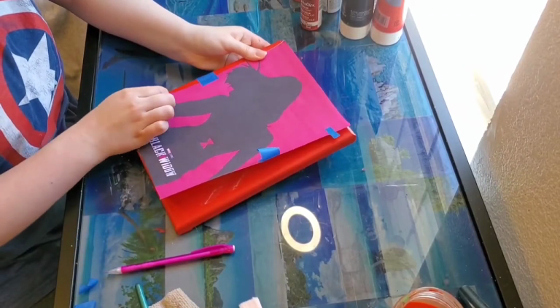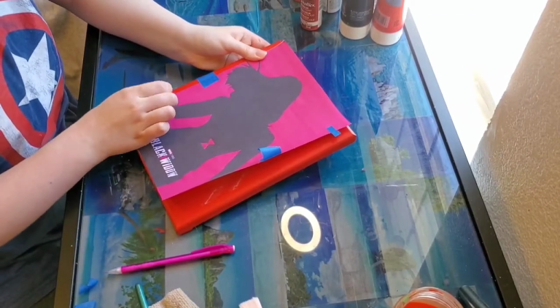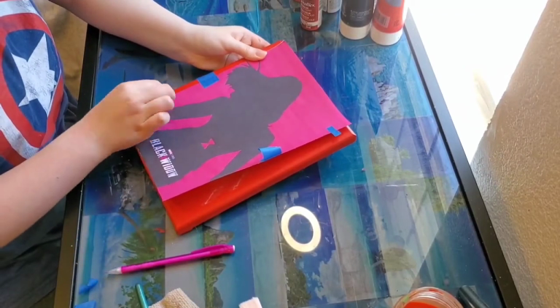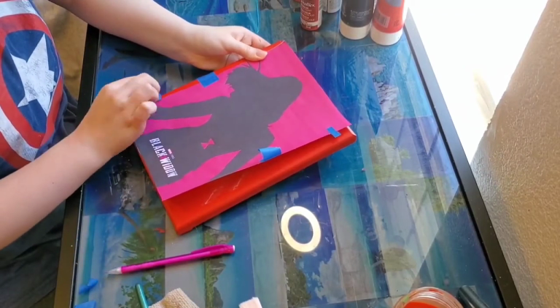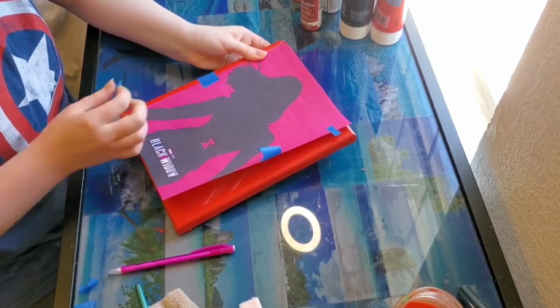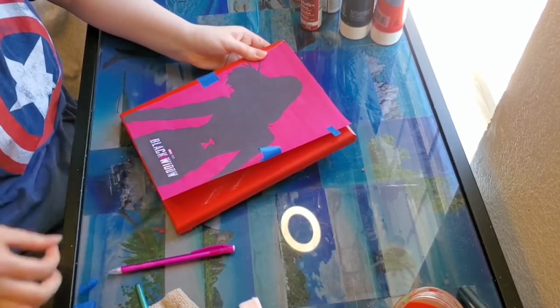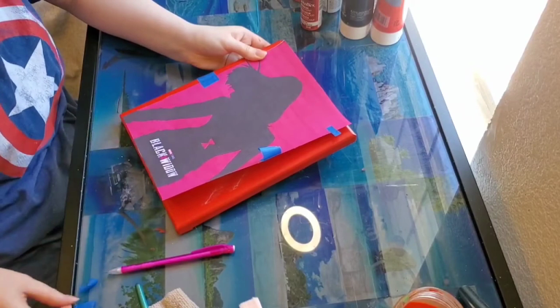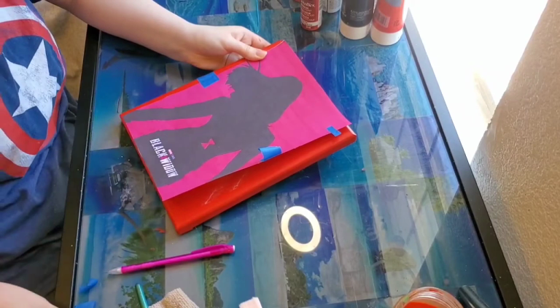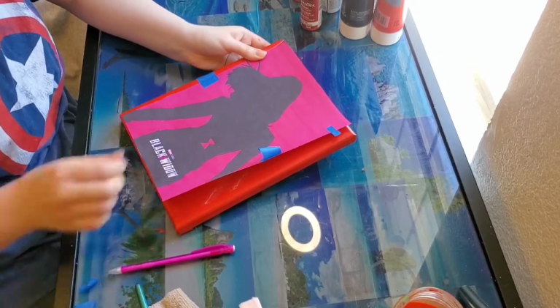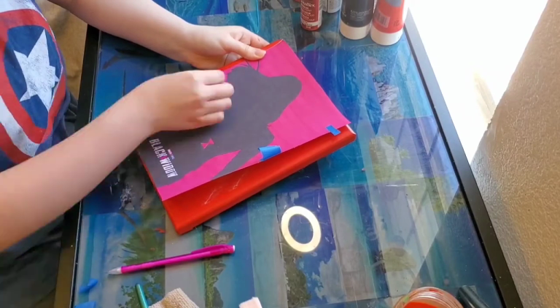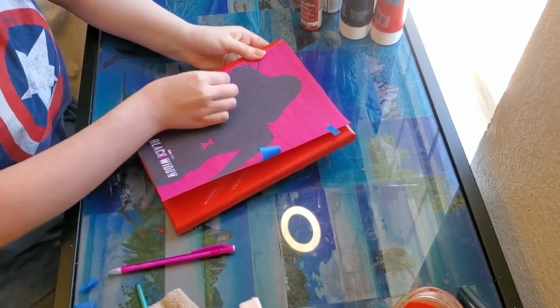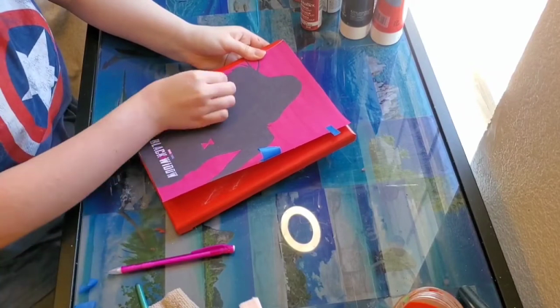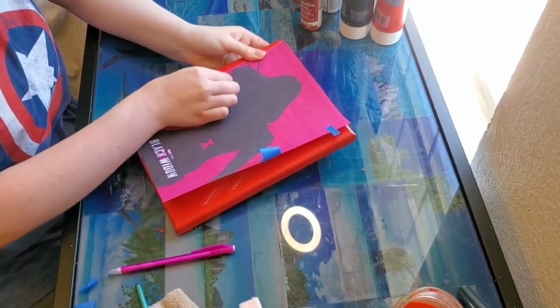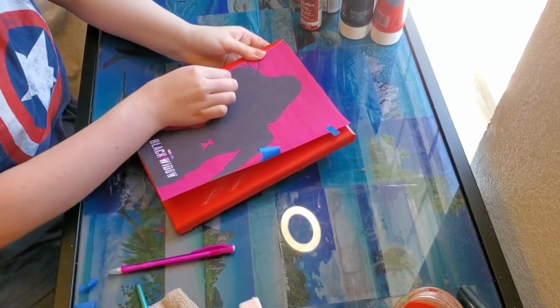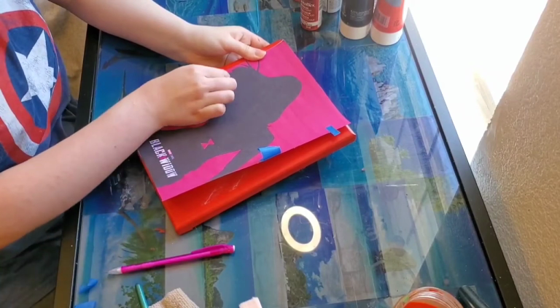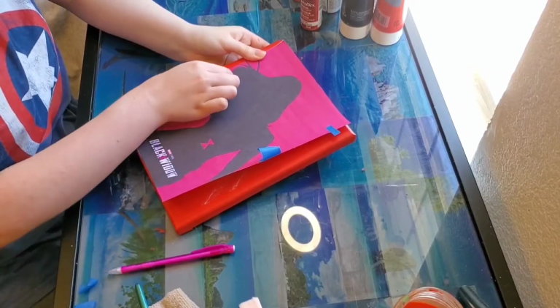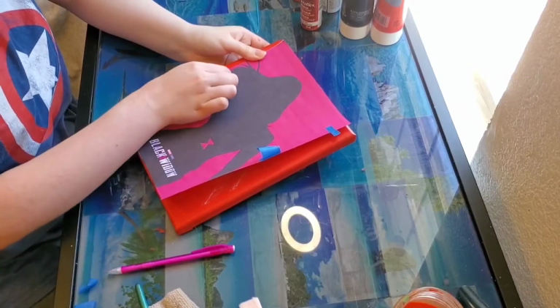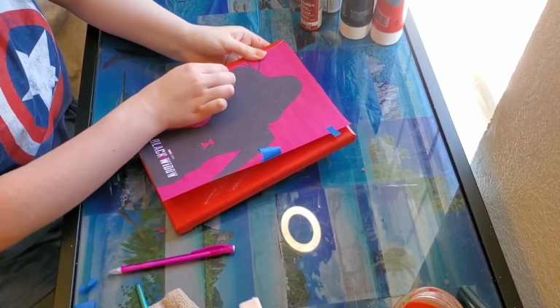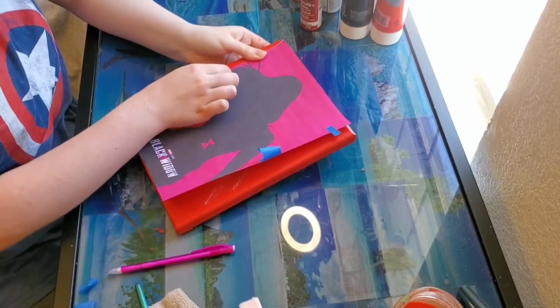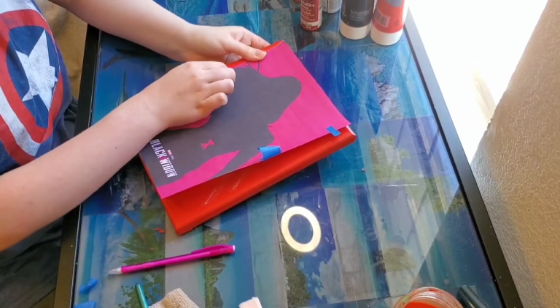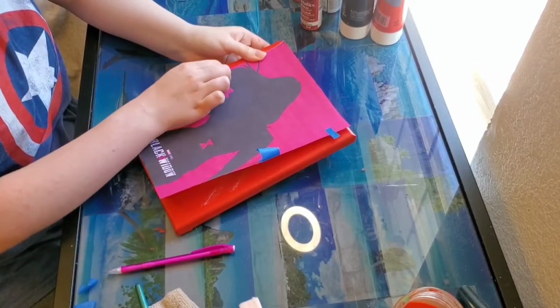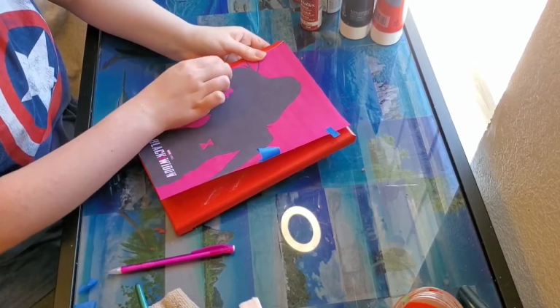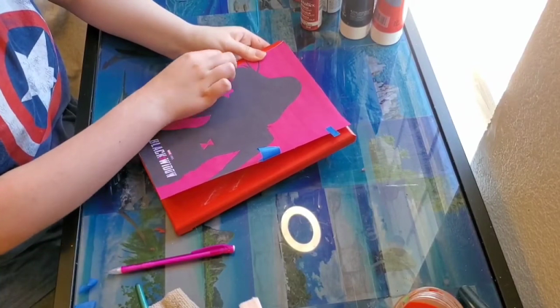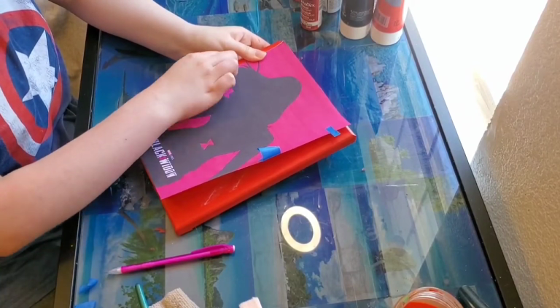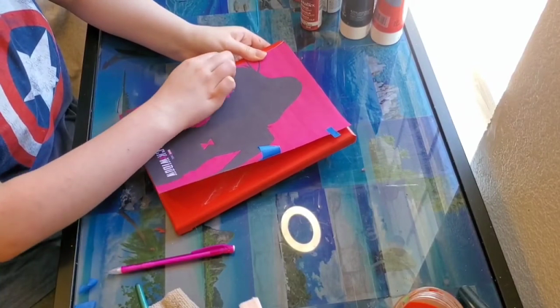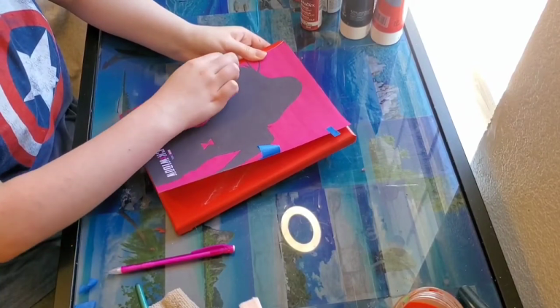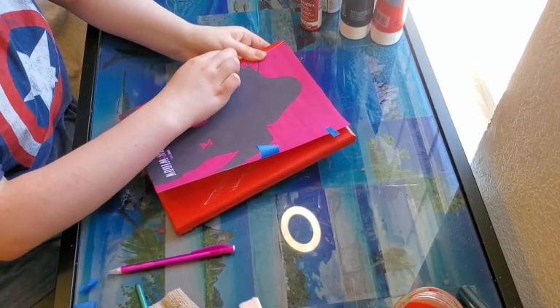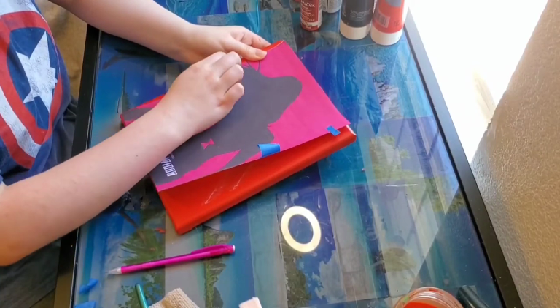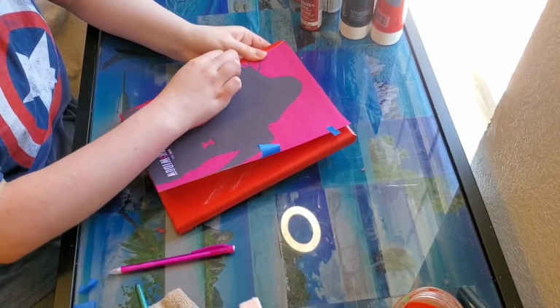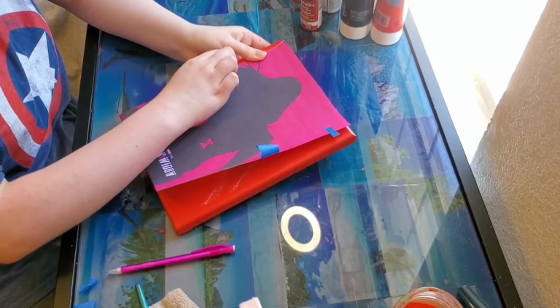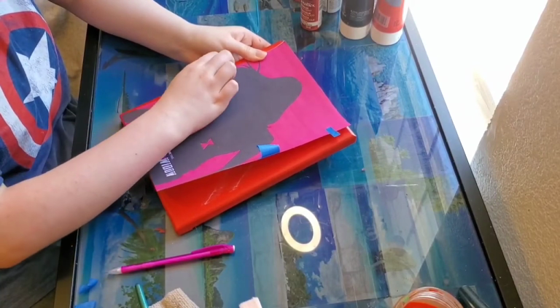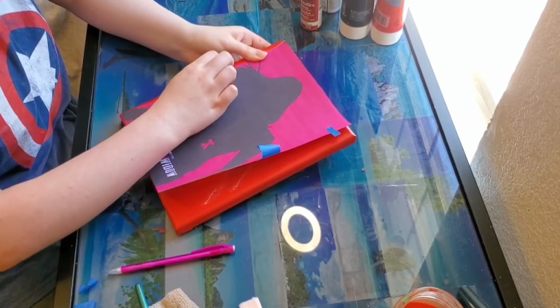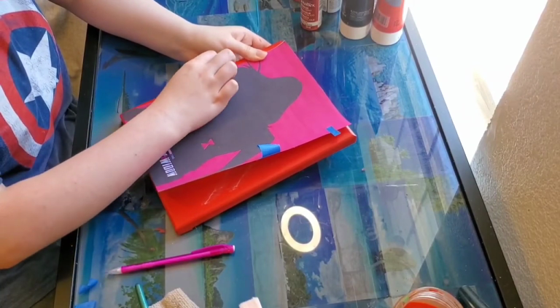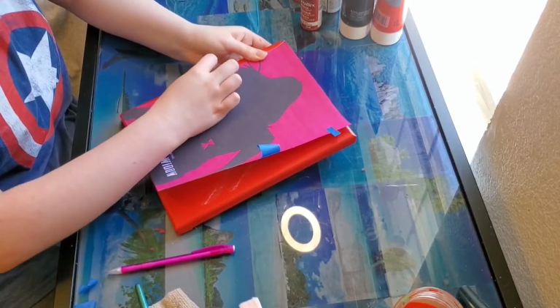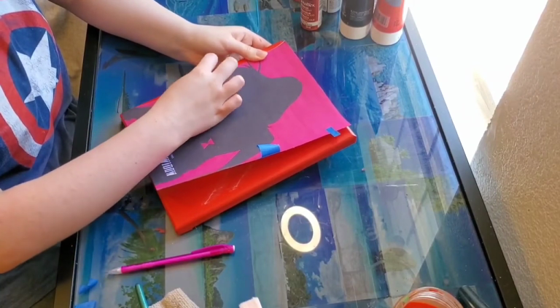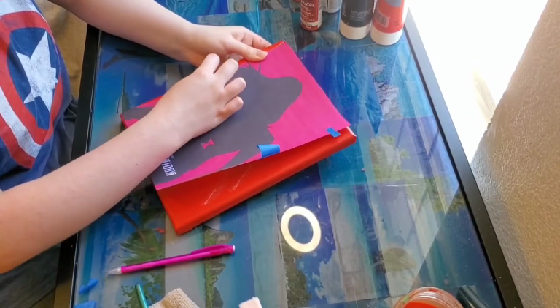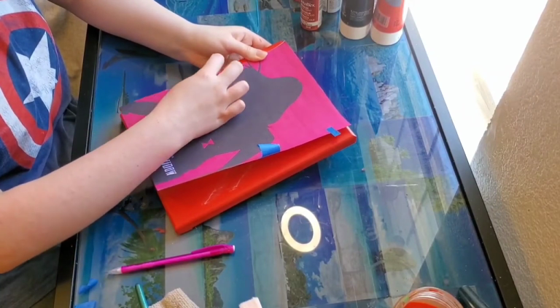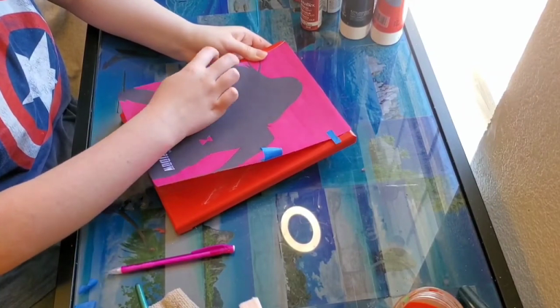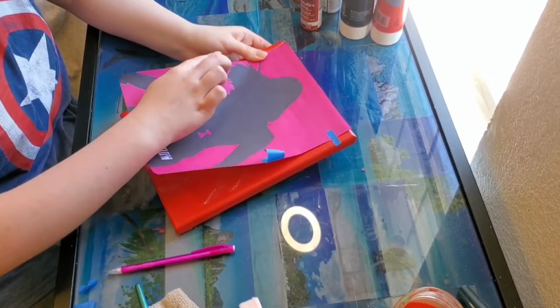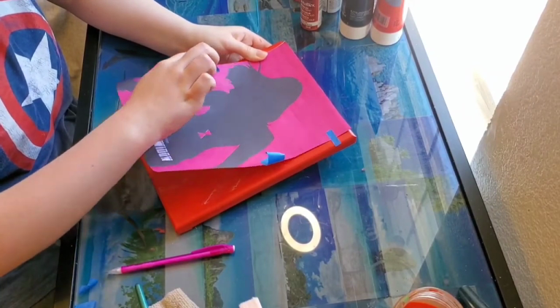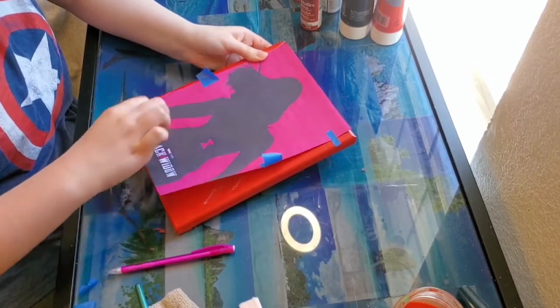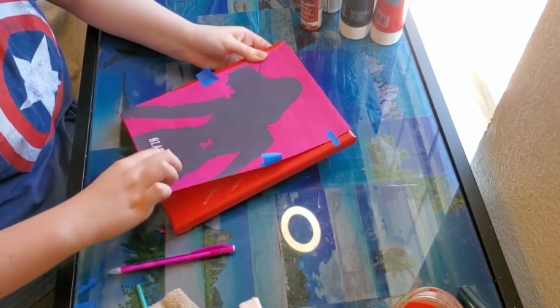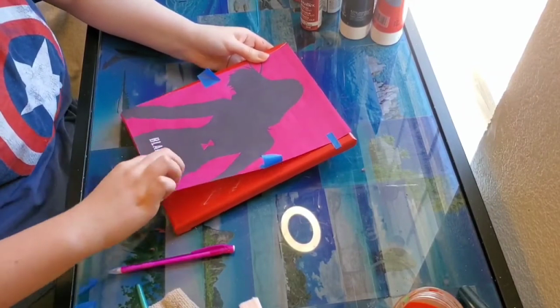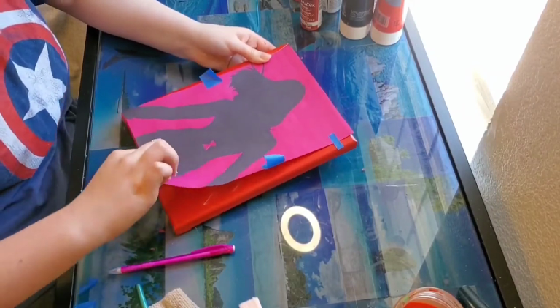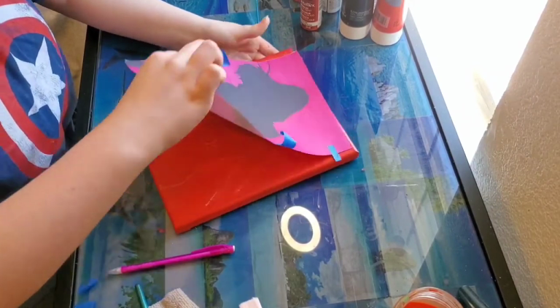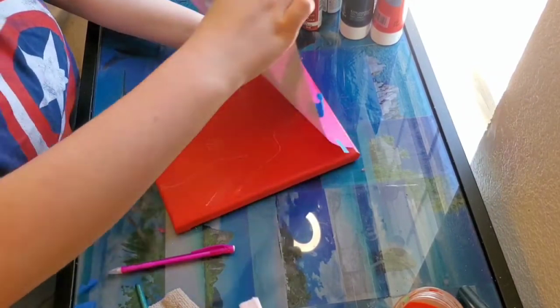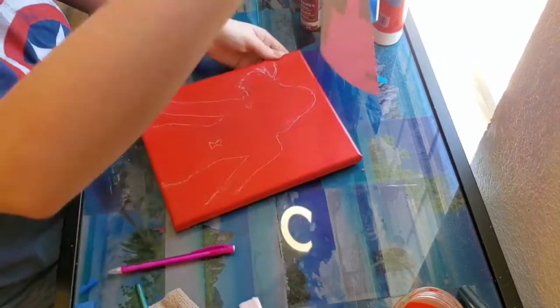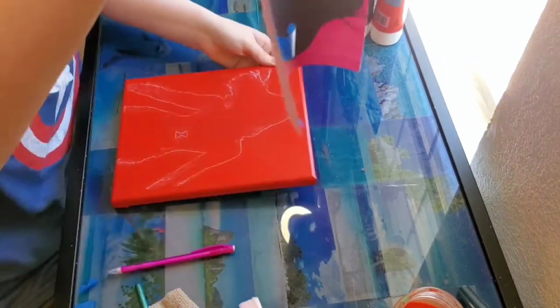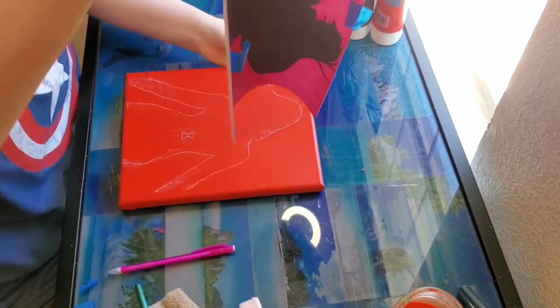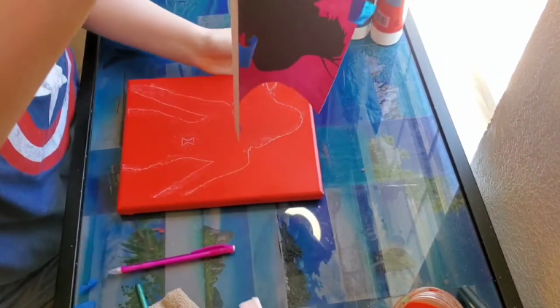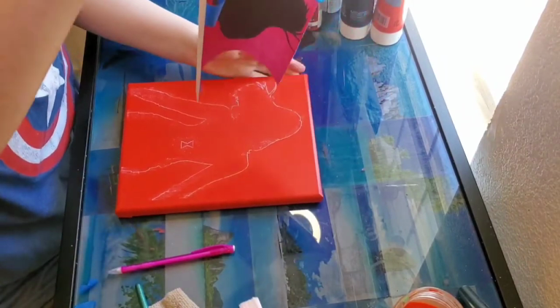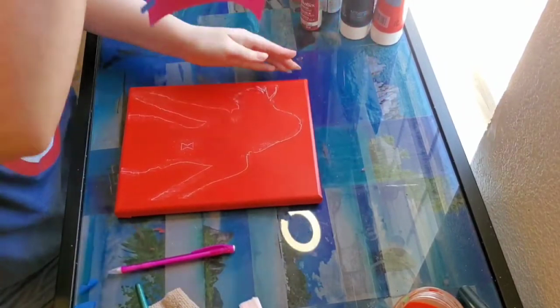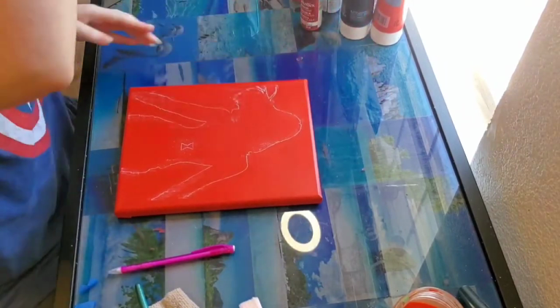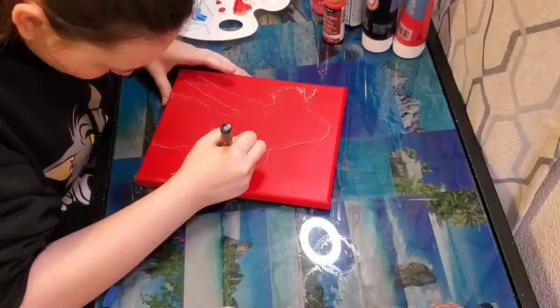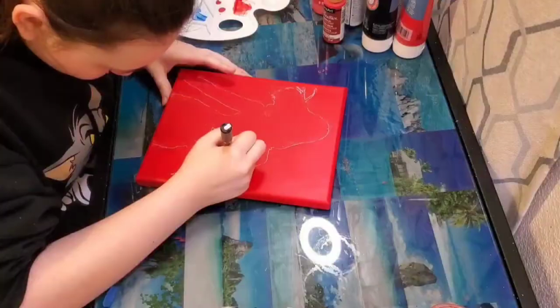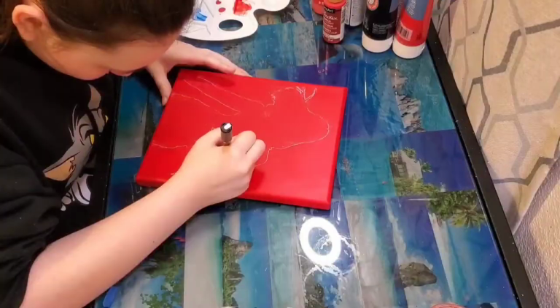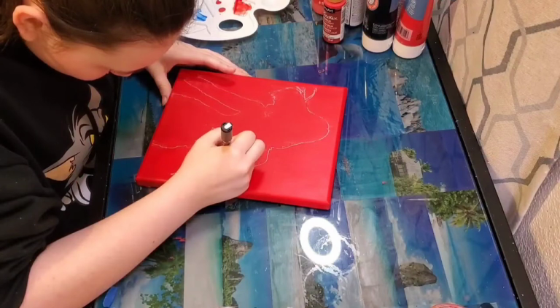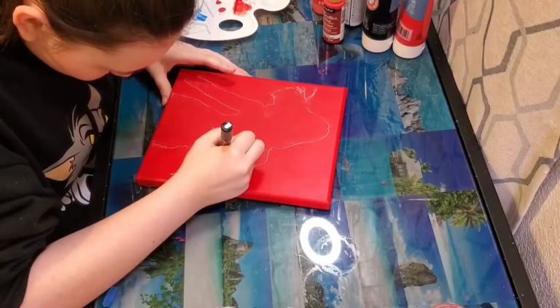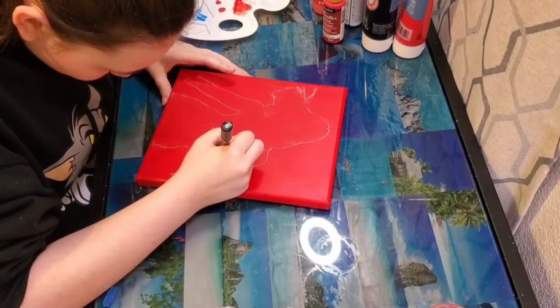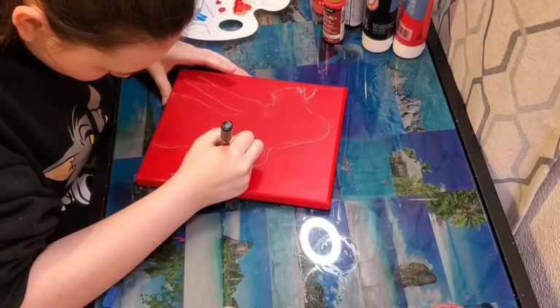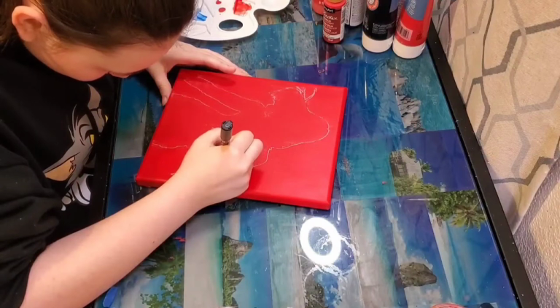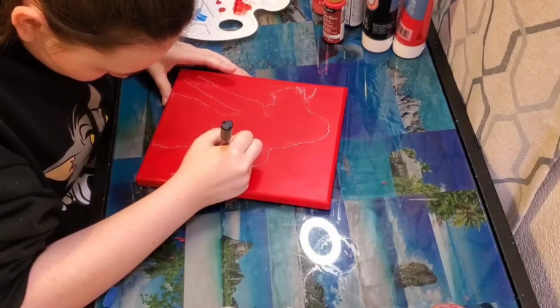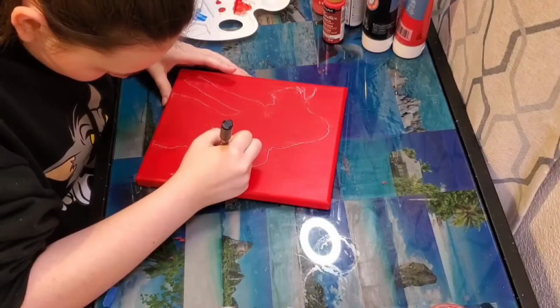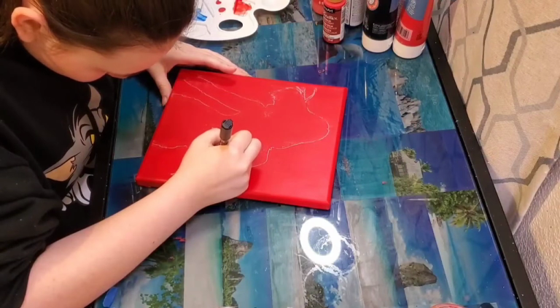Once you're done tracing, you can remove your image. Now we're going to take a Posca pen and just outline it.